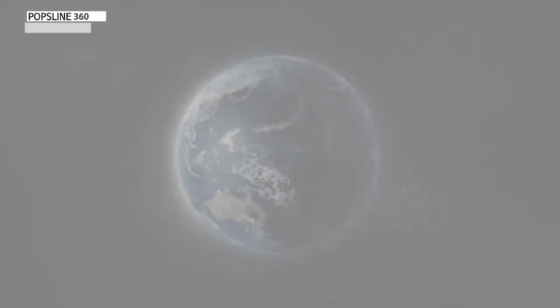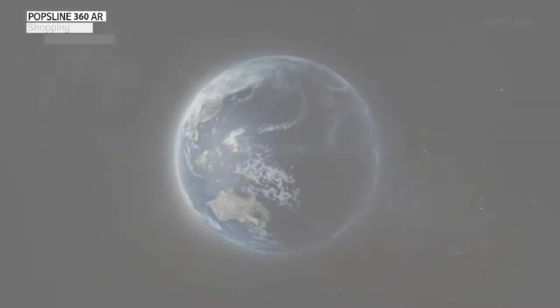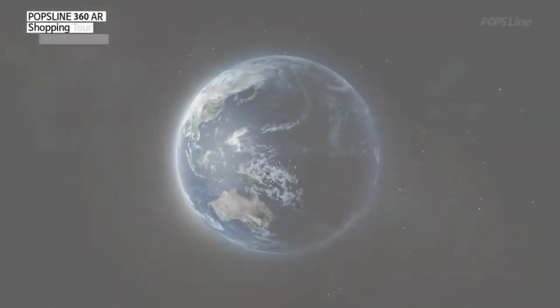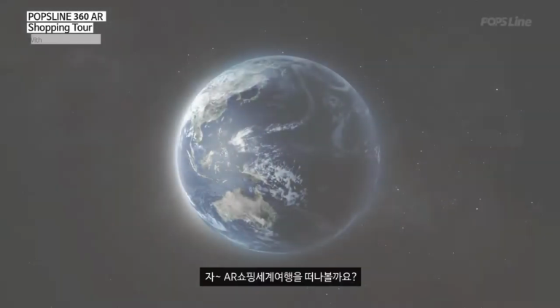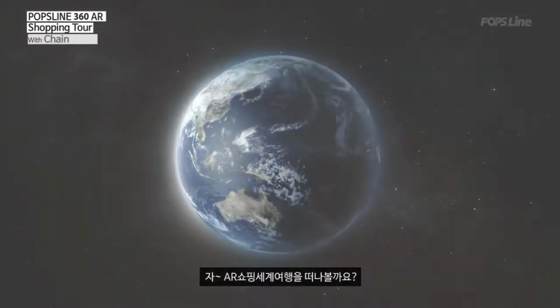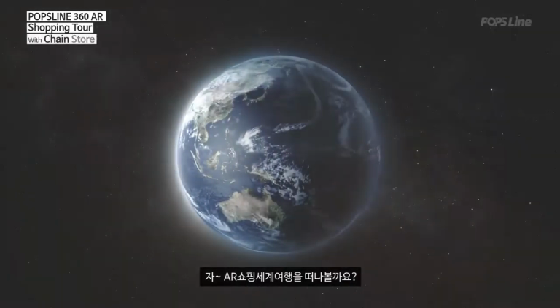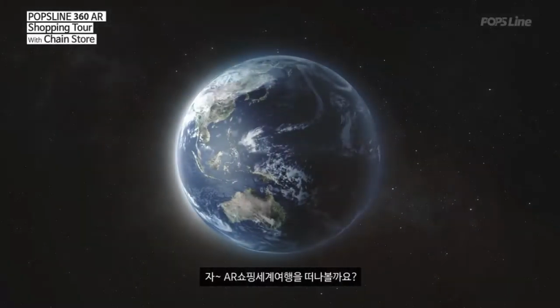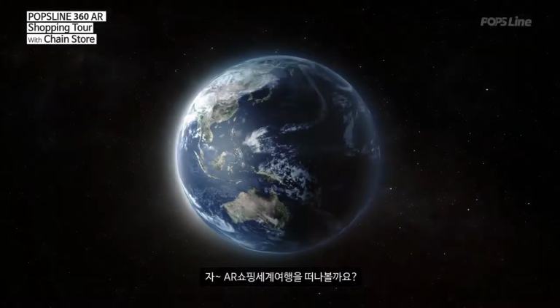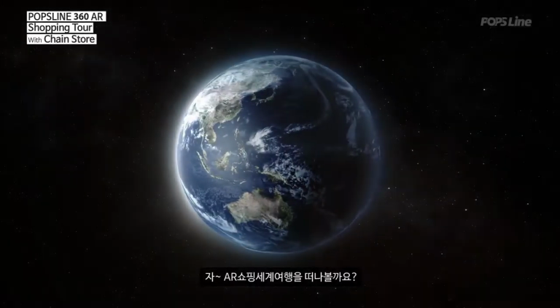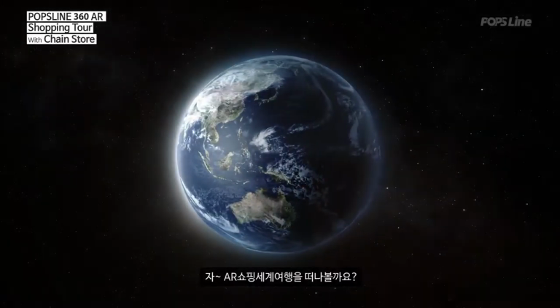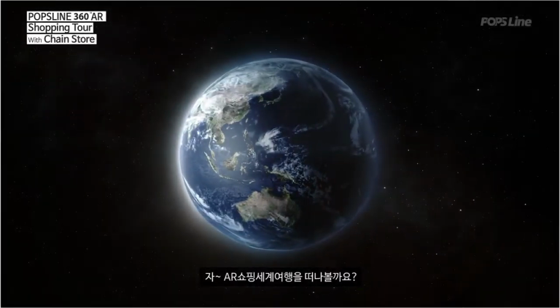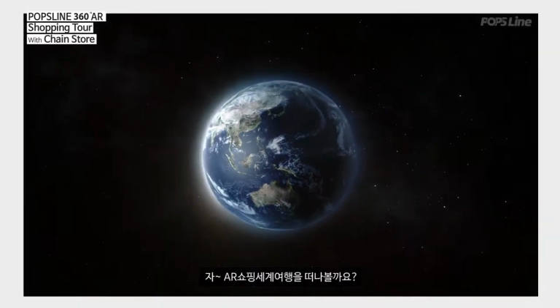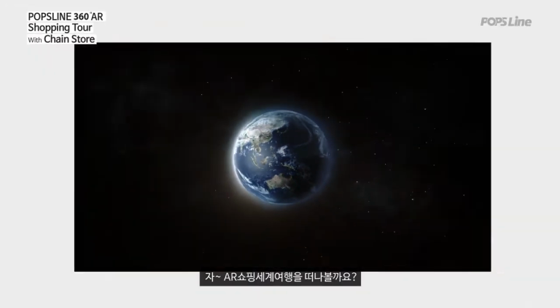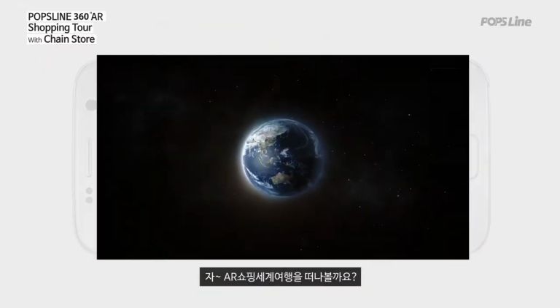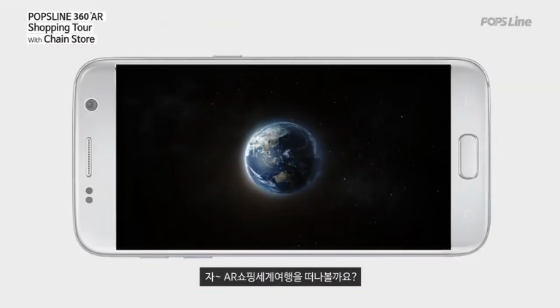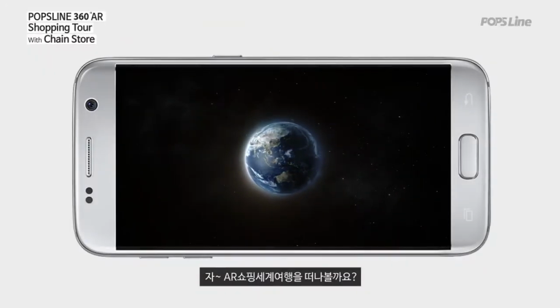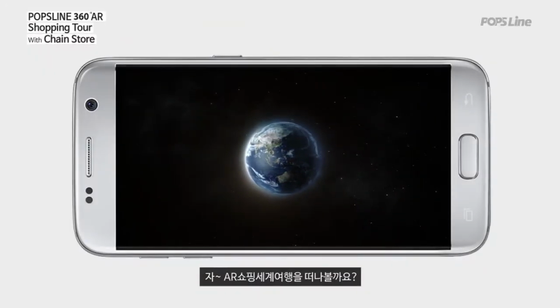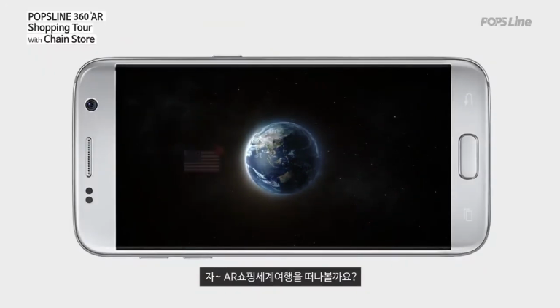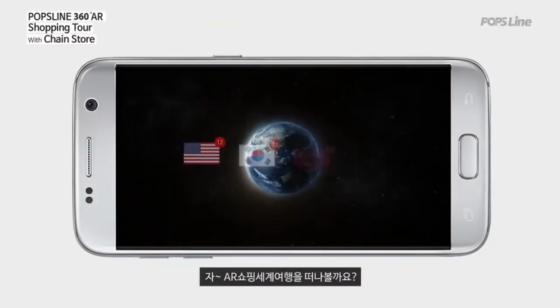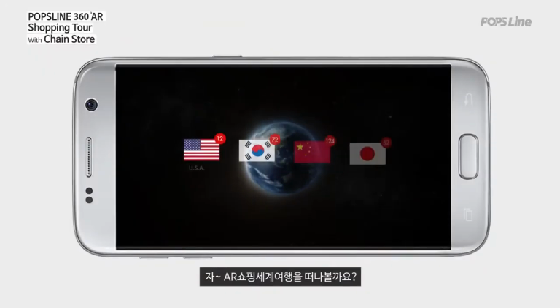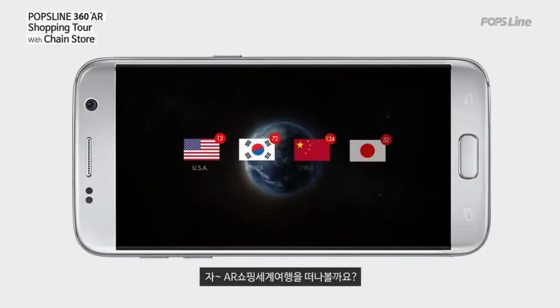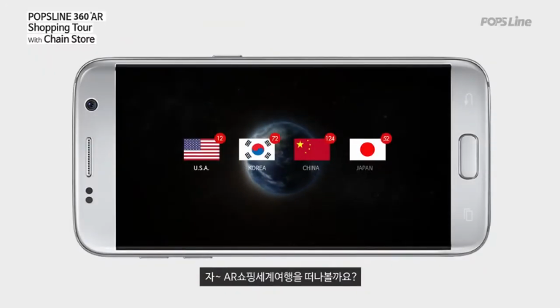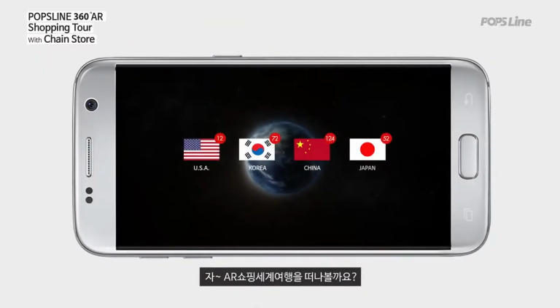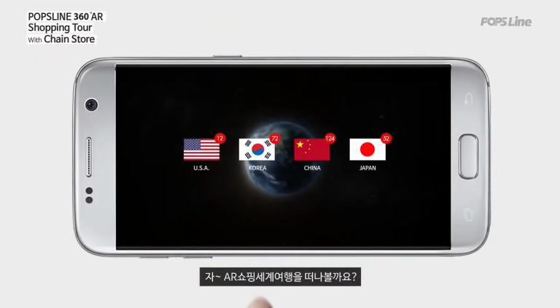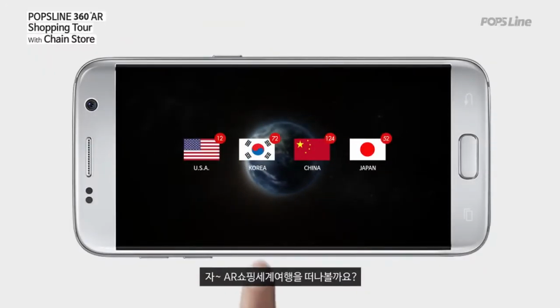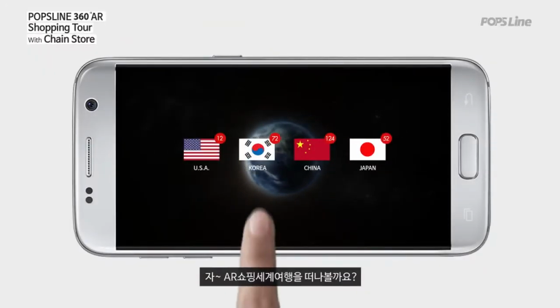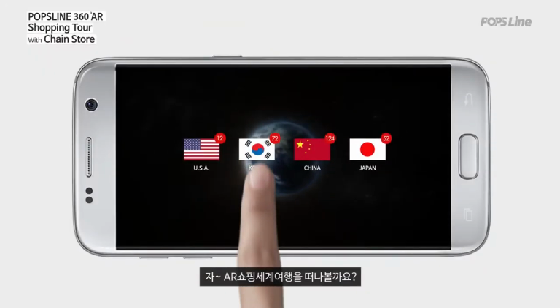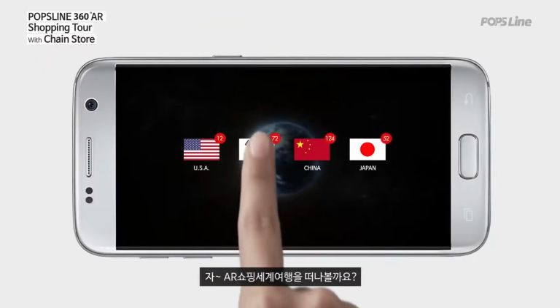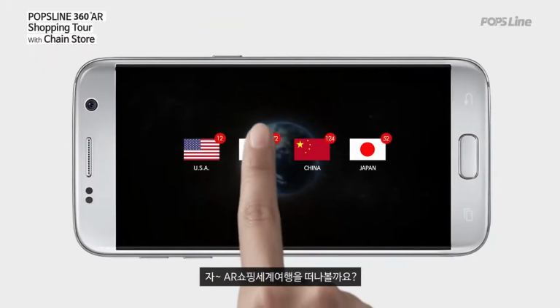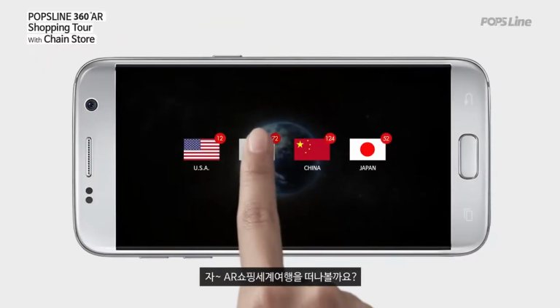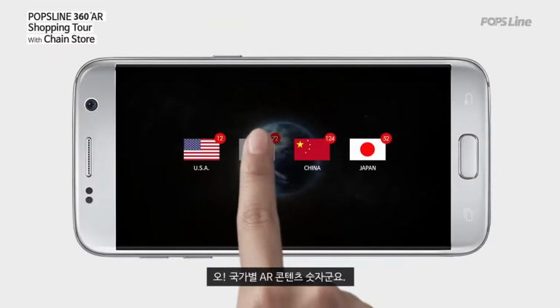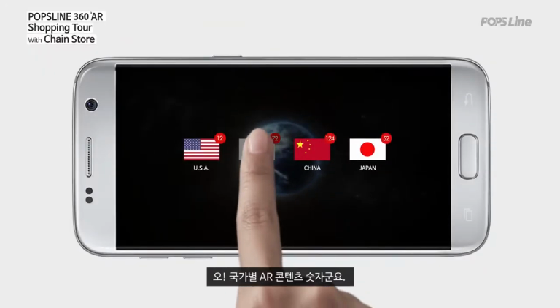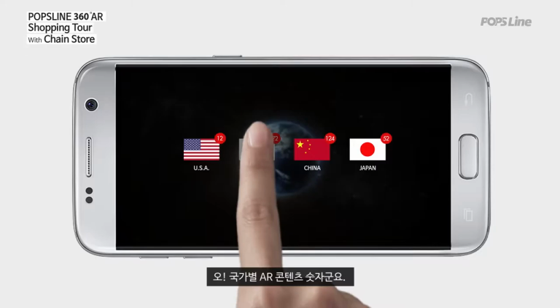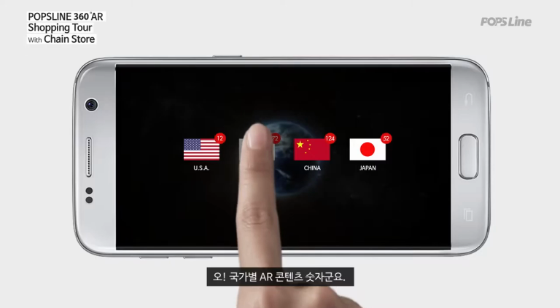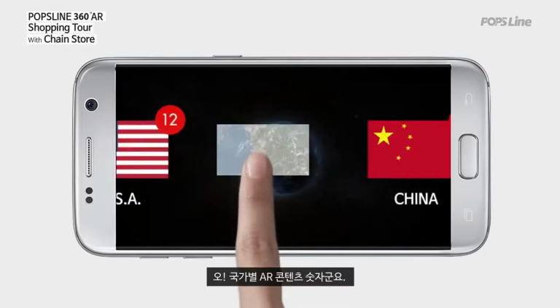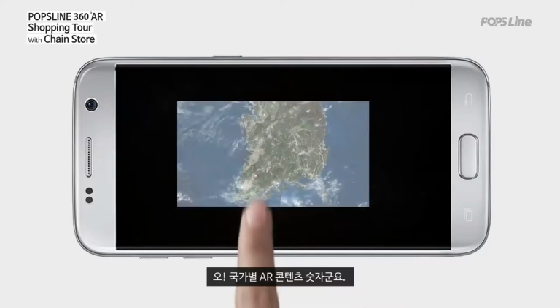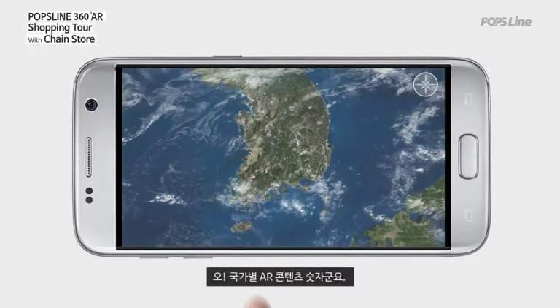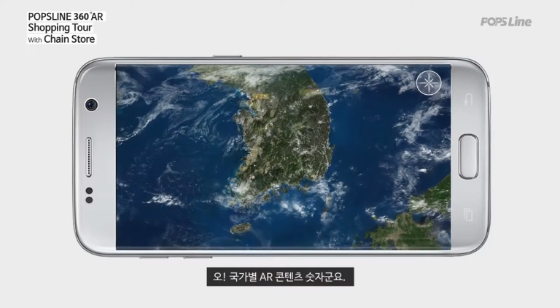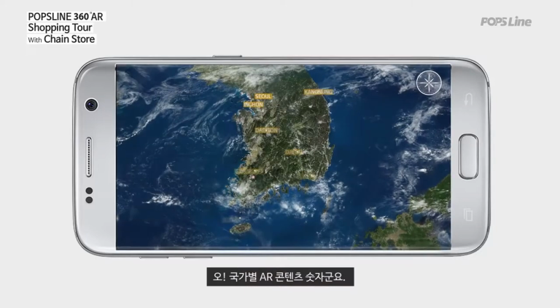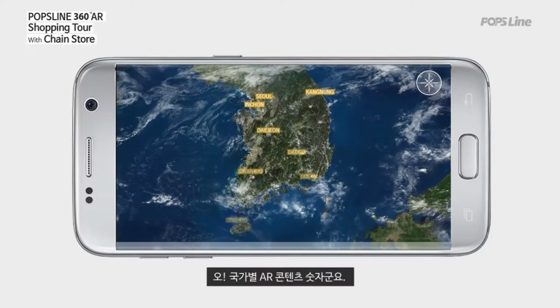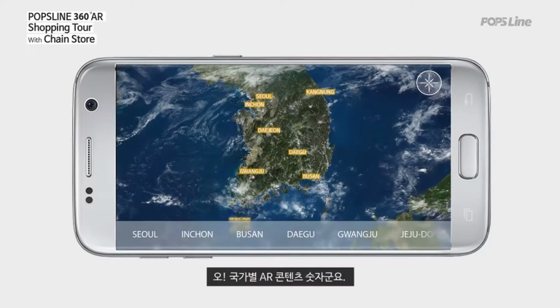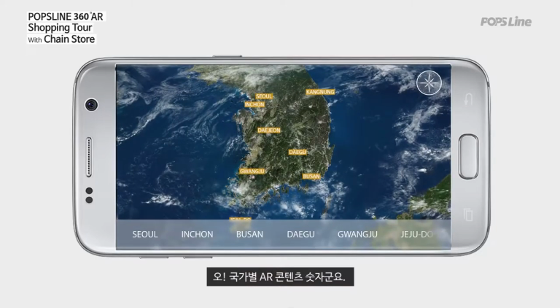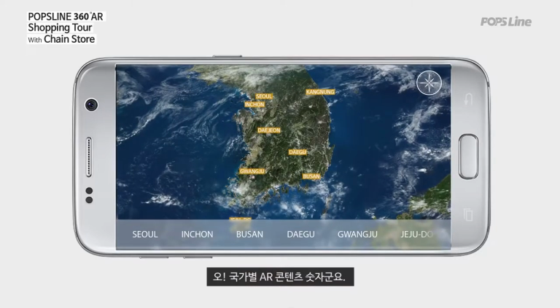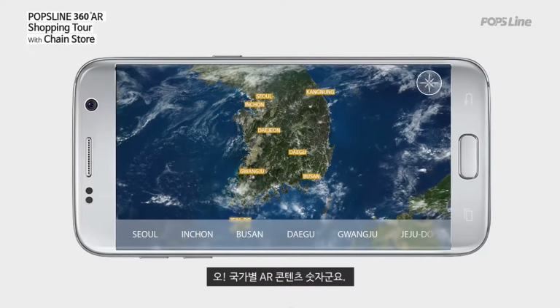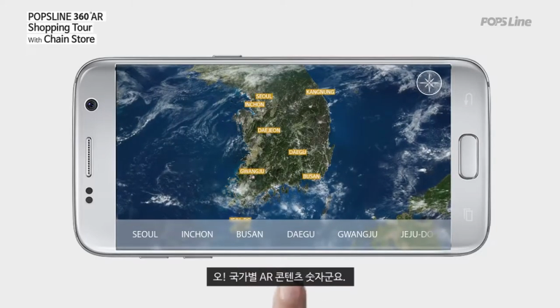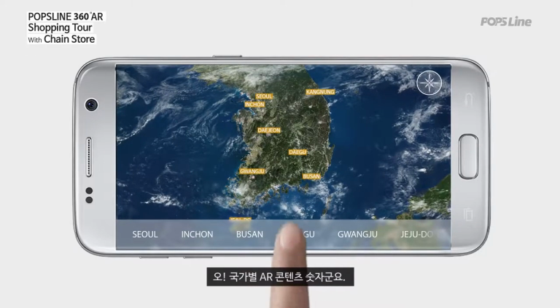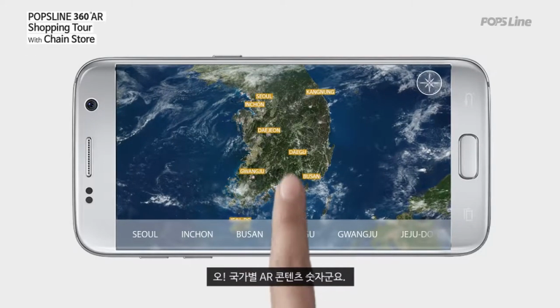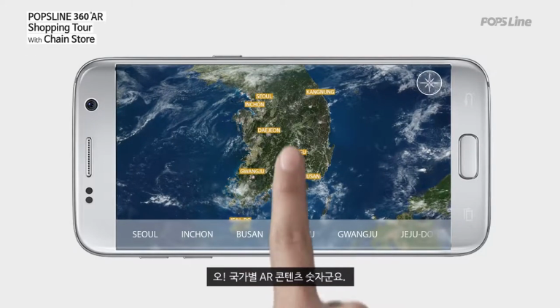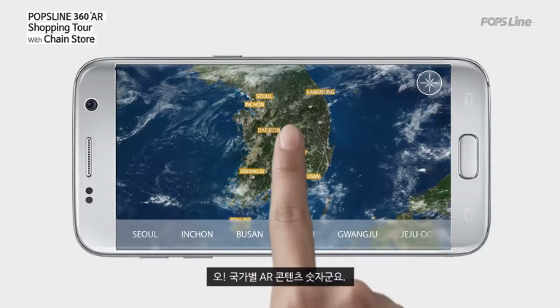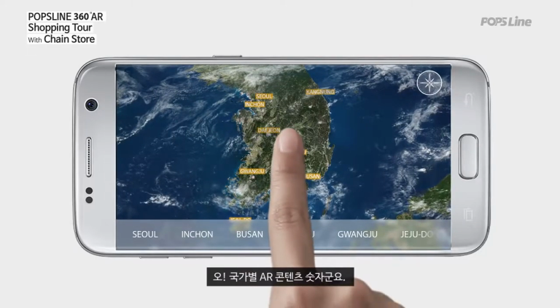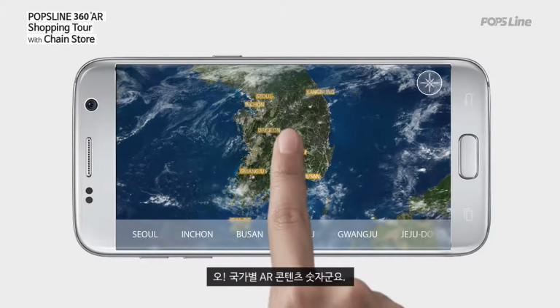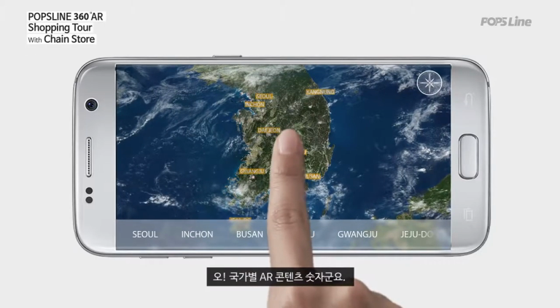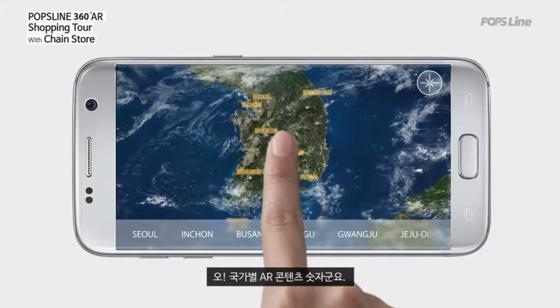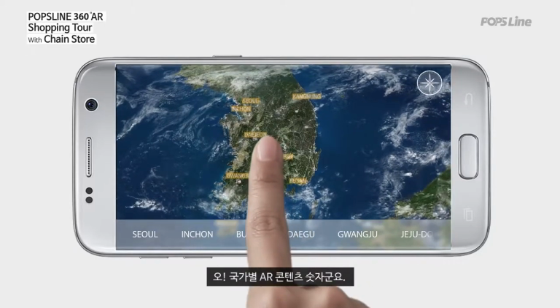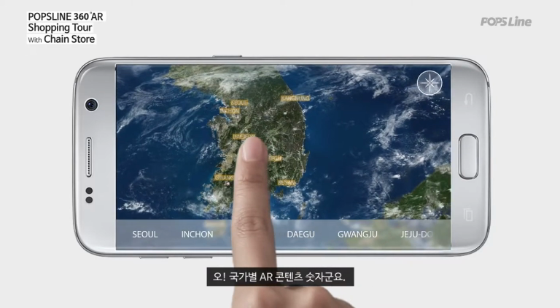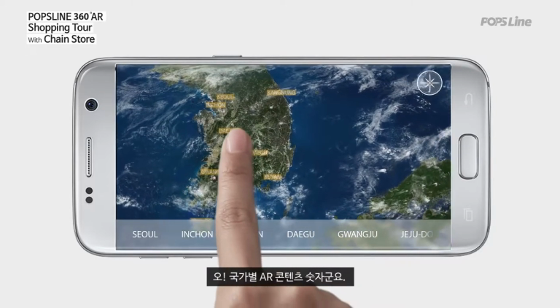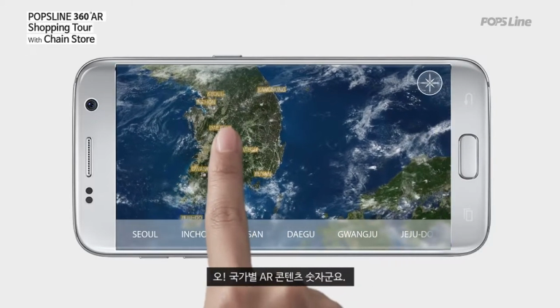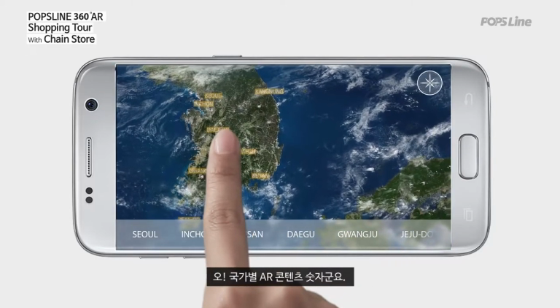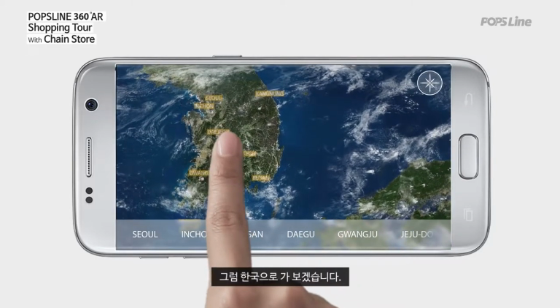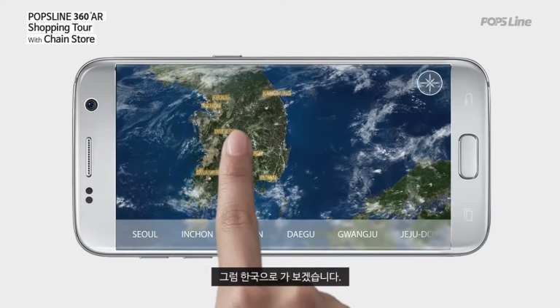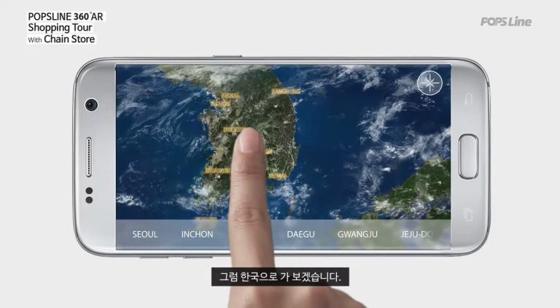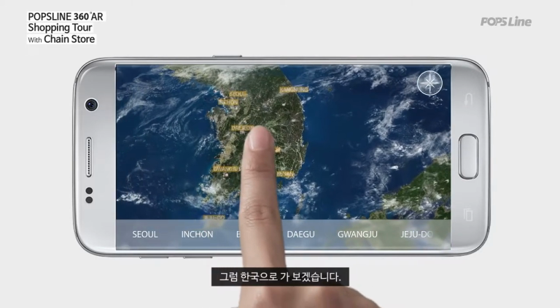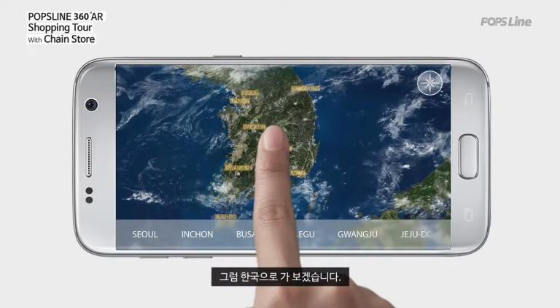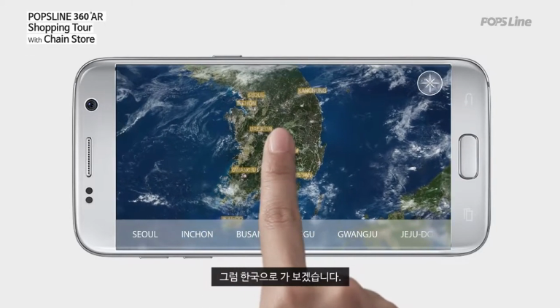Now, let's go on an AR shopping world tour. This shows the number of AR contents available in each country. Let's go to Korea.